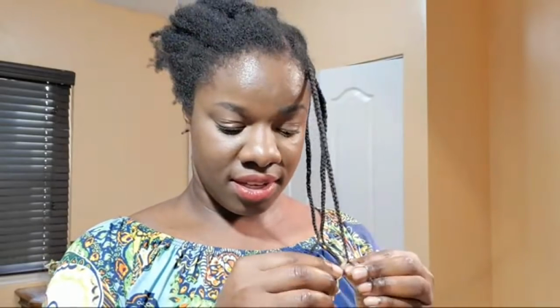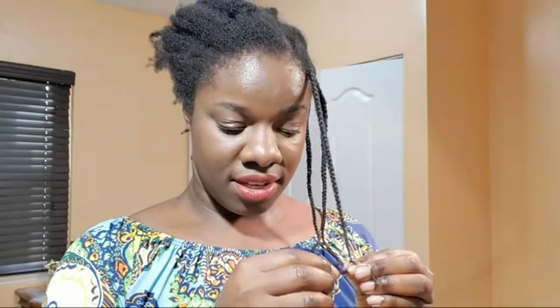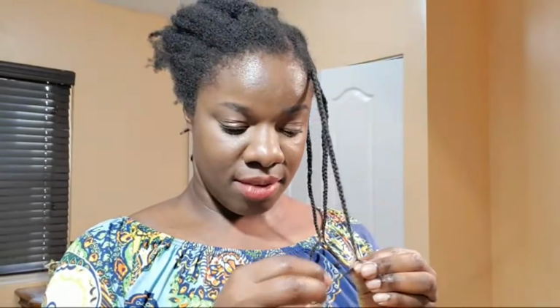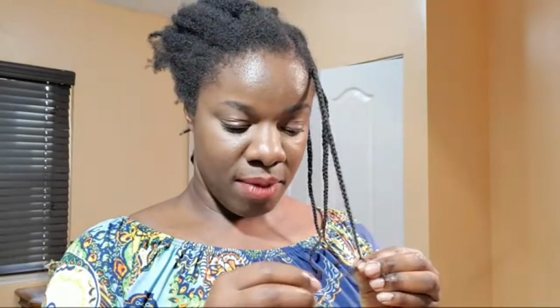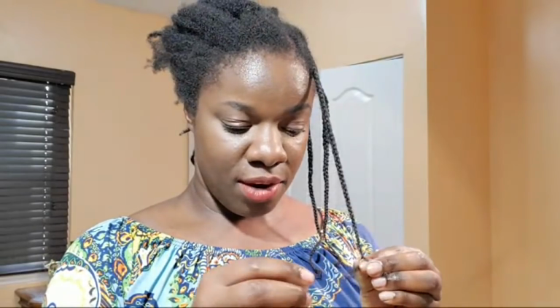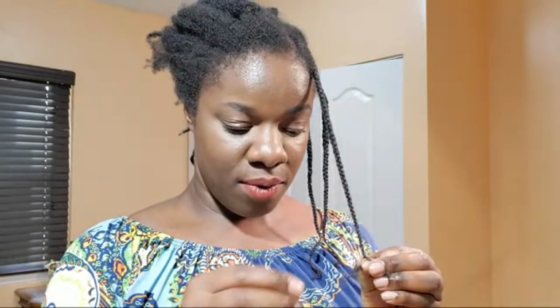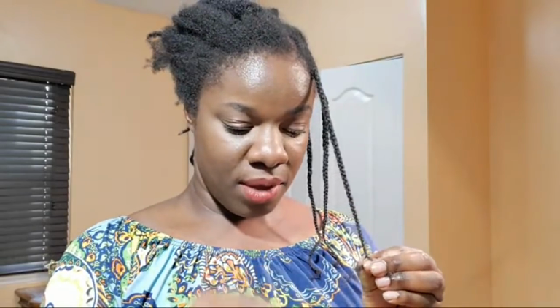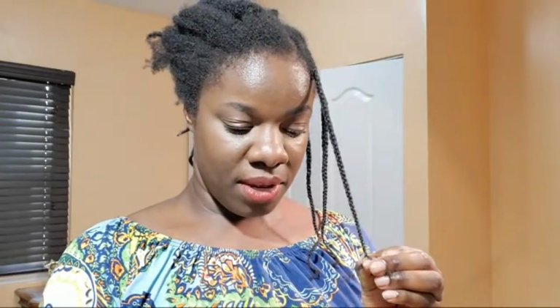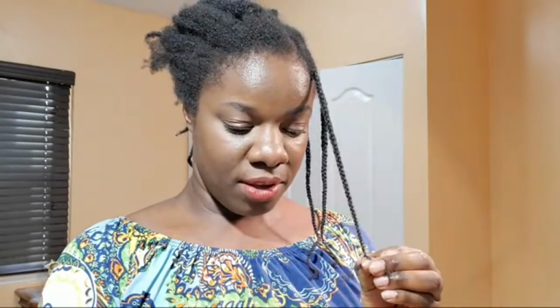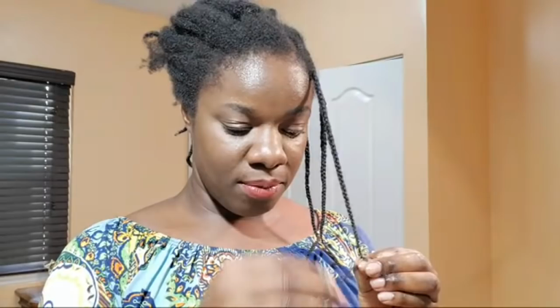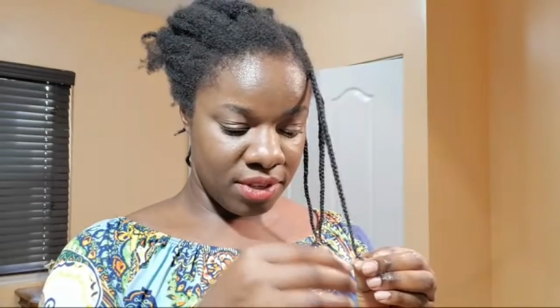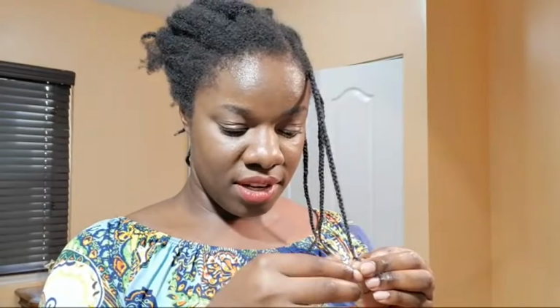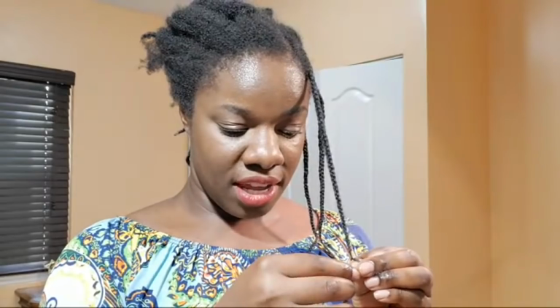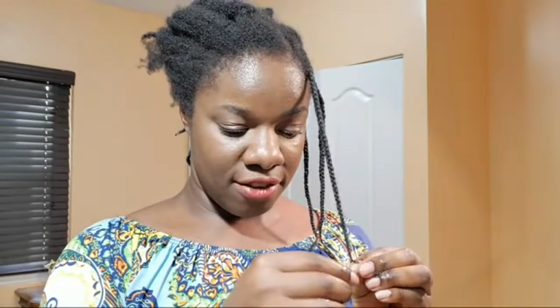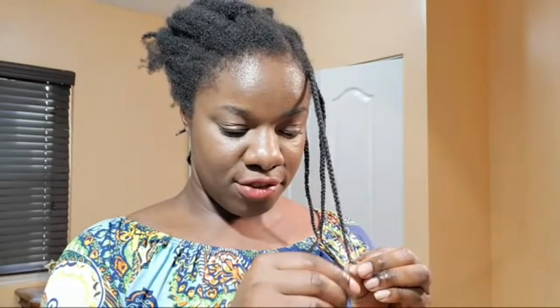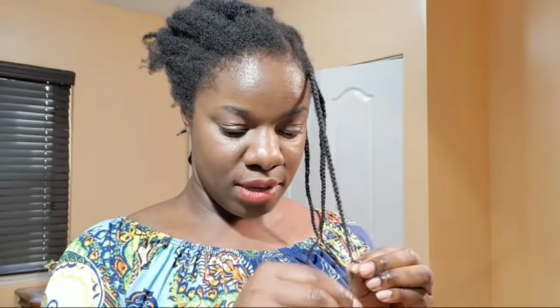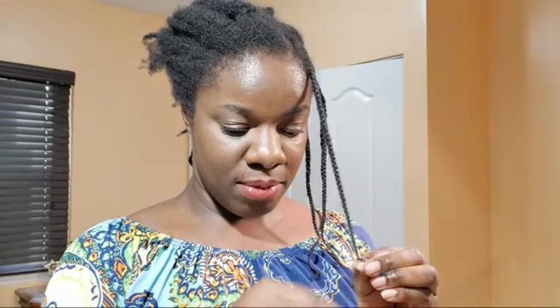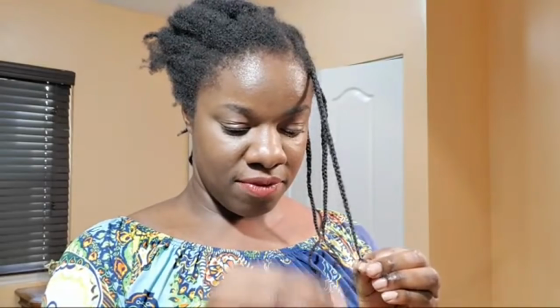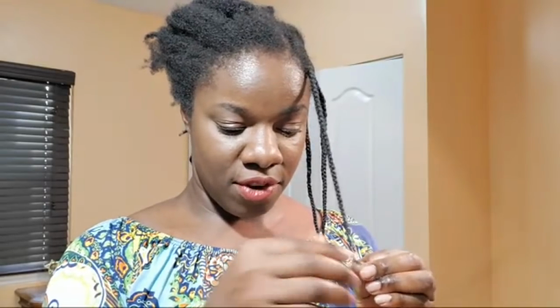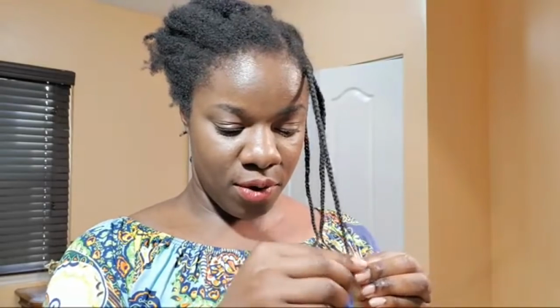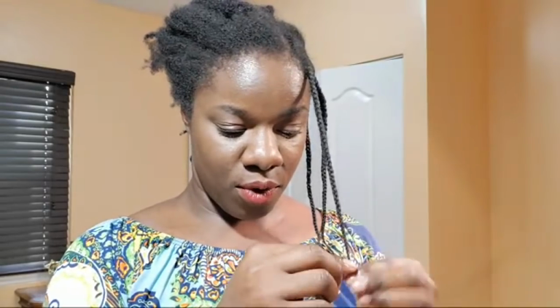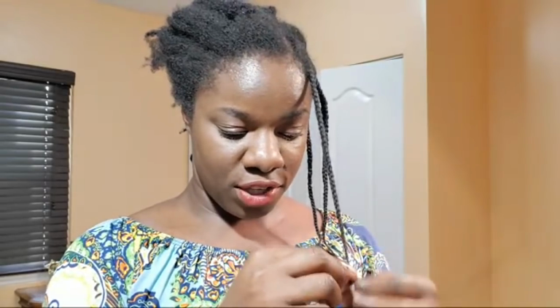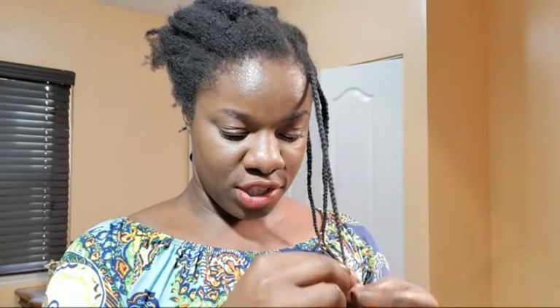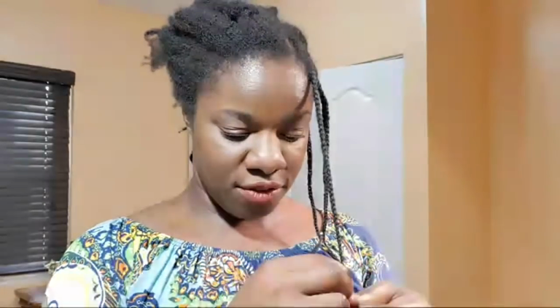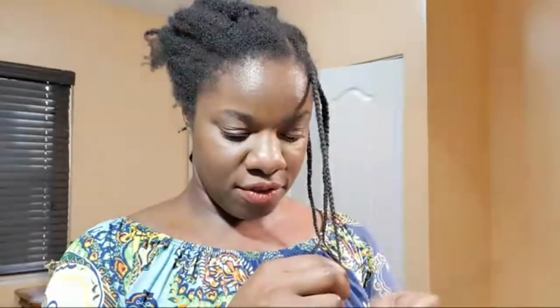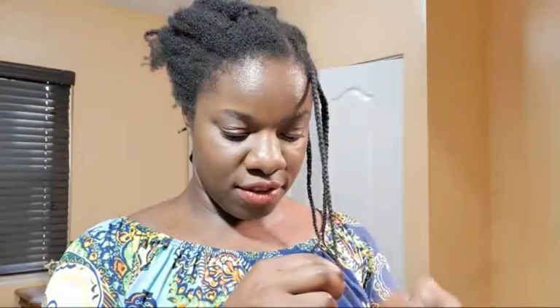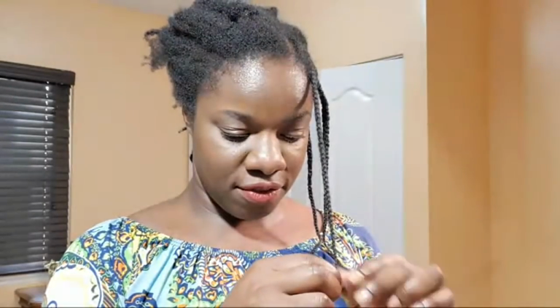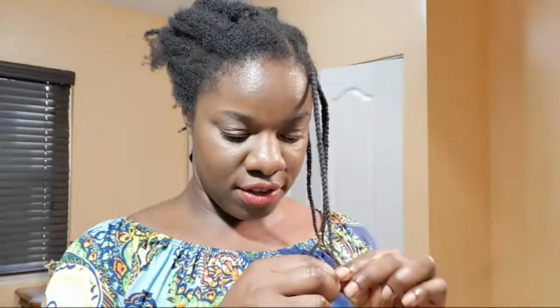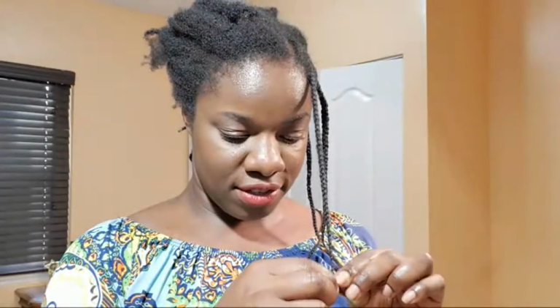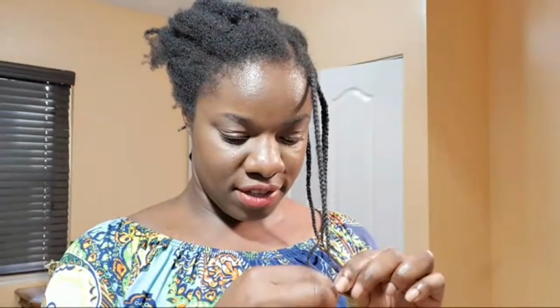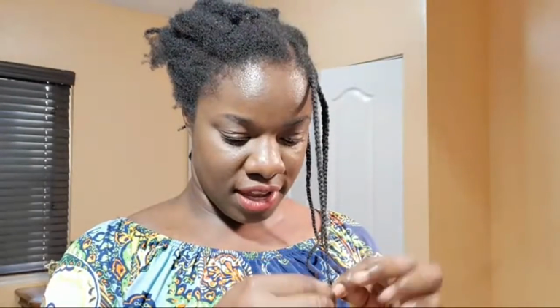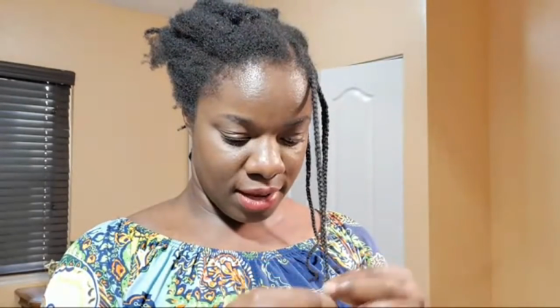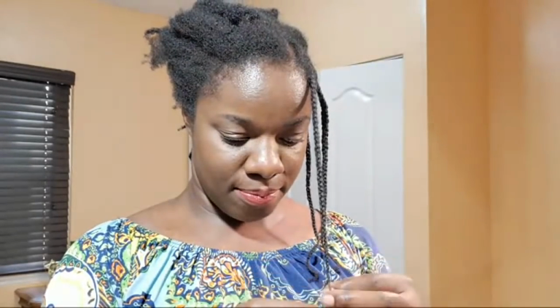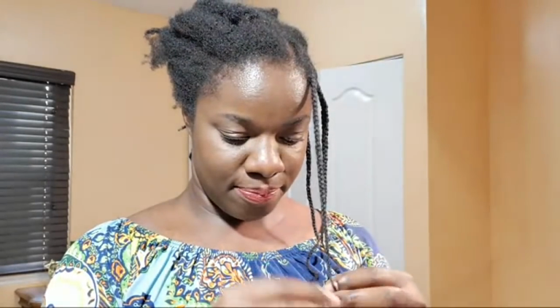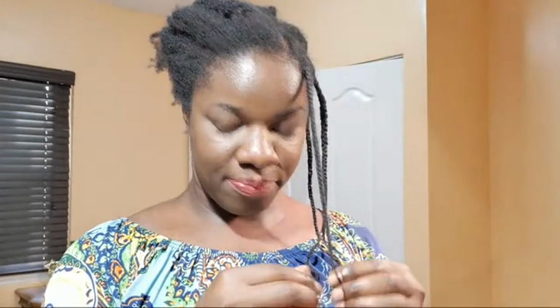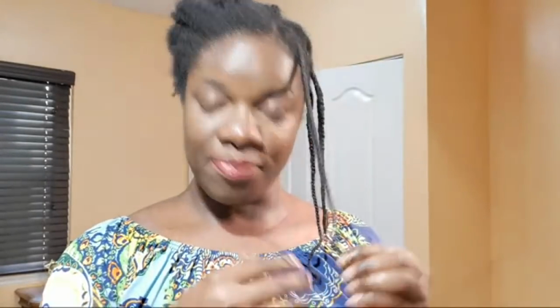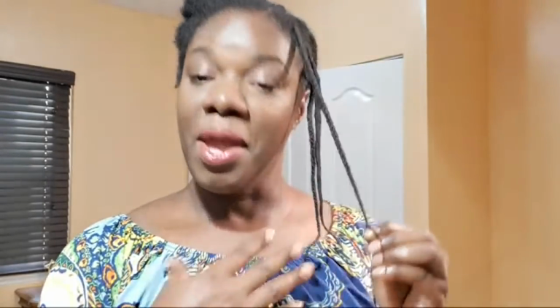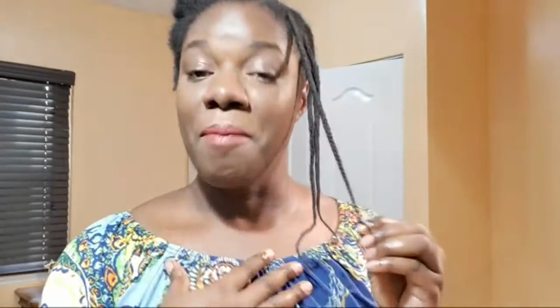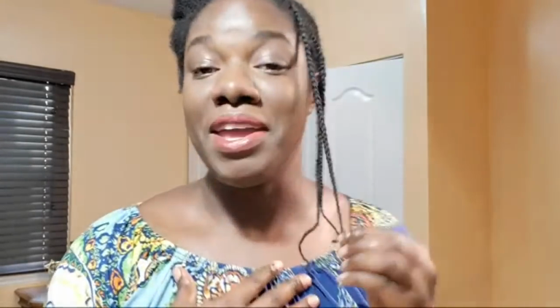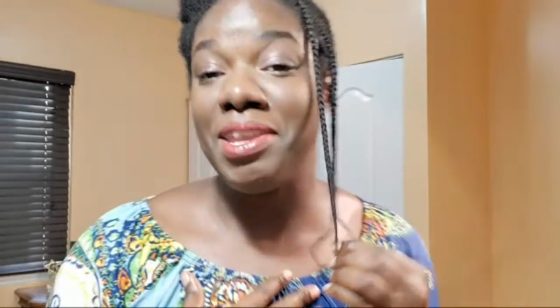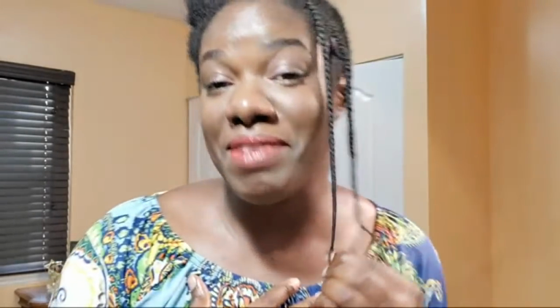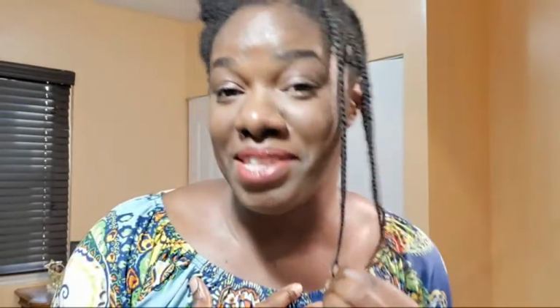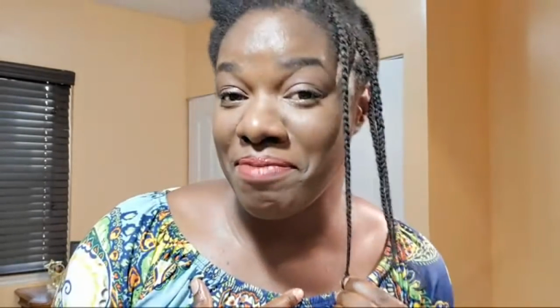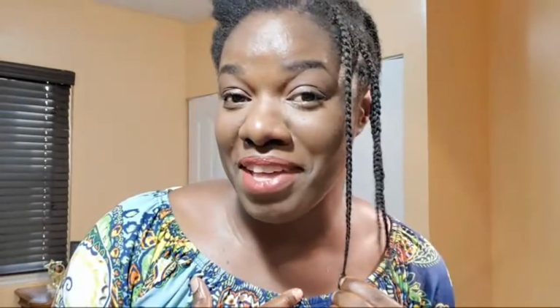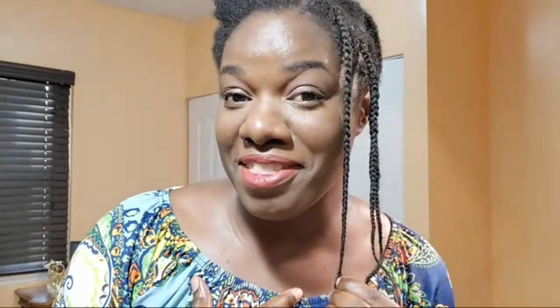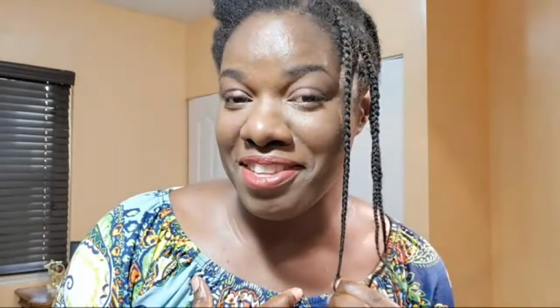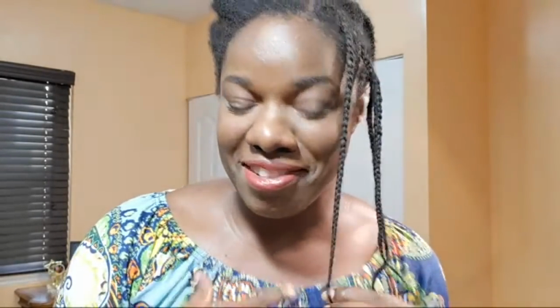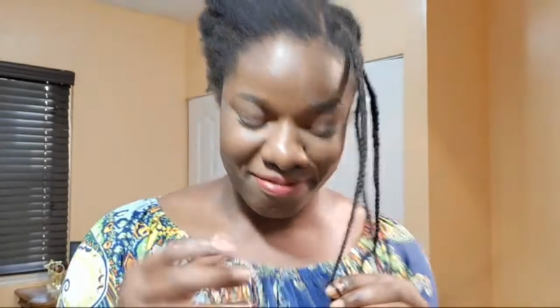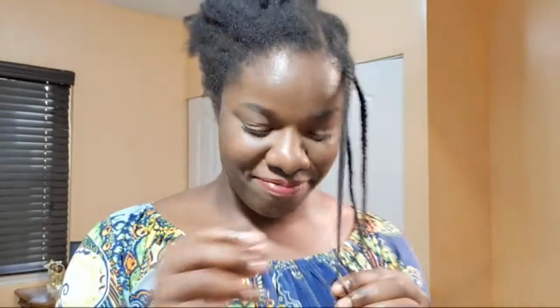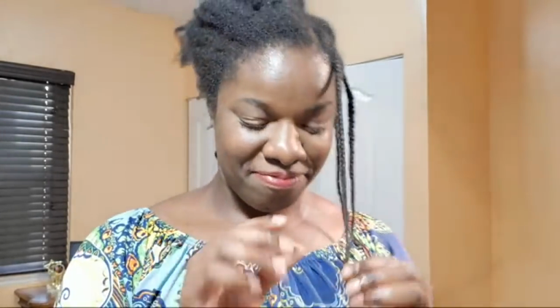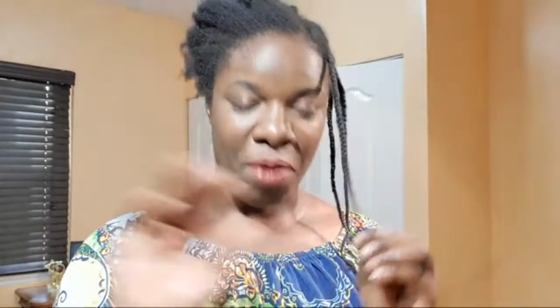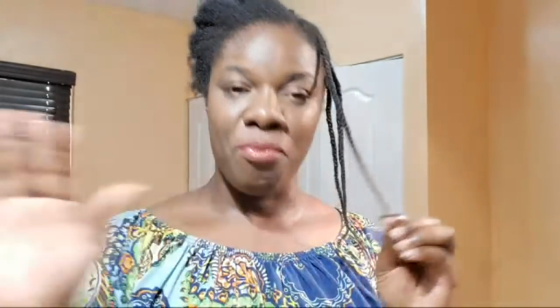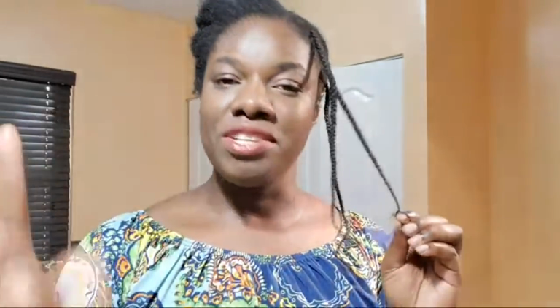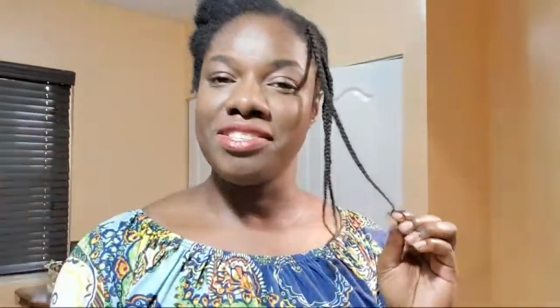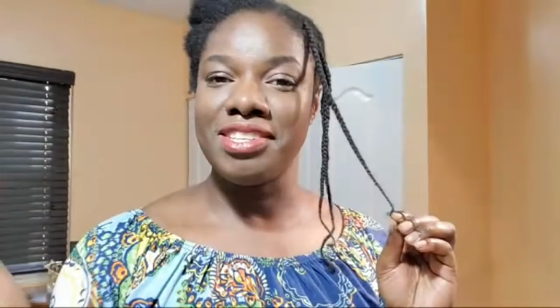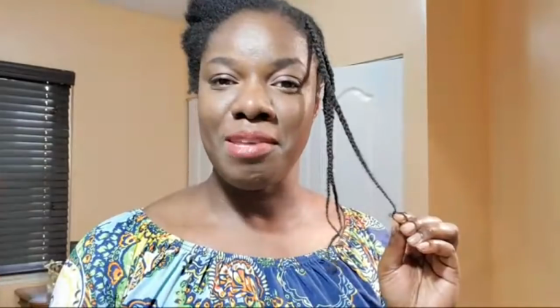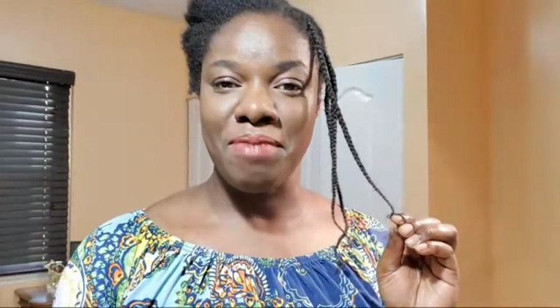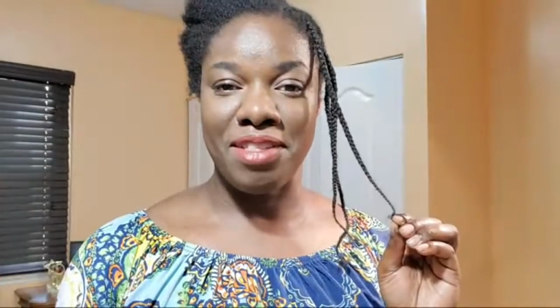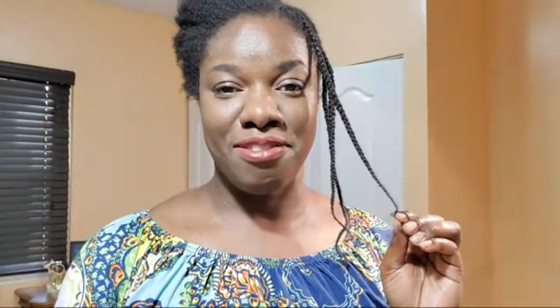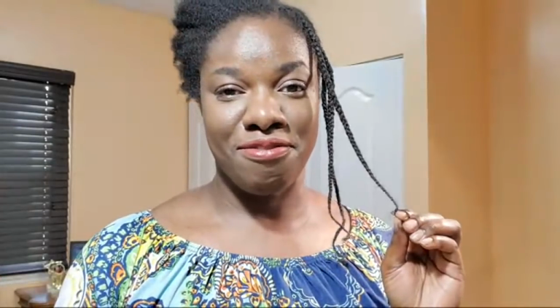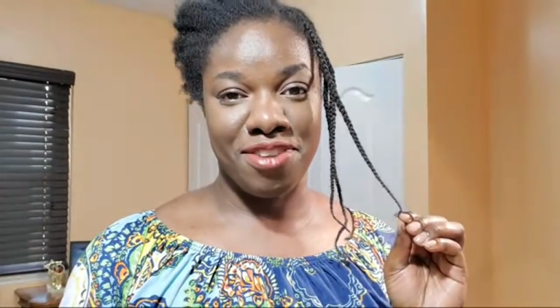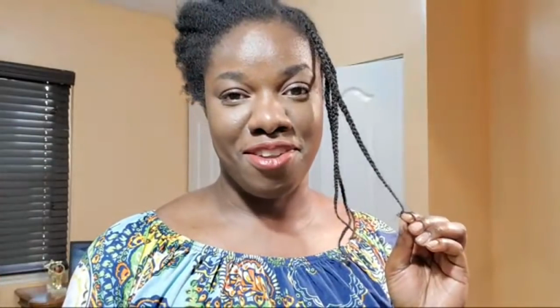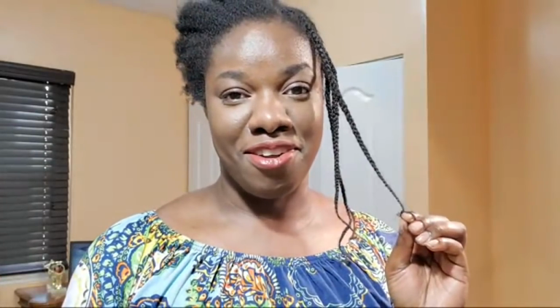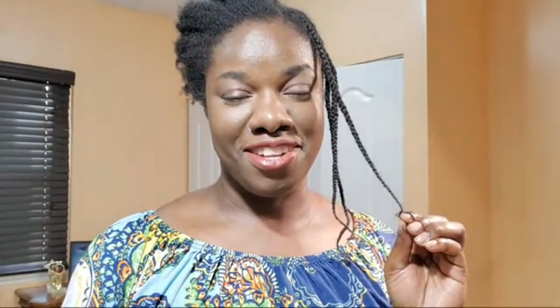By the way, welcome to the live stream if you're watching for the first time. My name is Samantha — Princess Samantha for y'all.